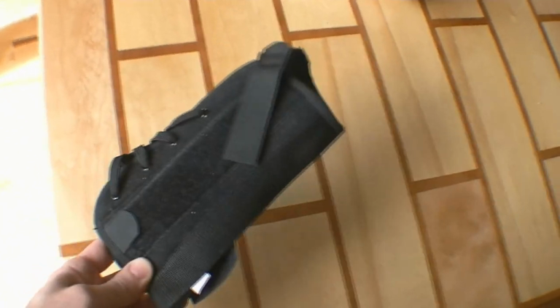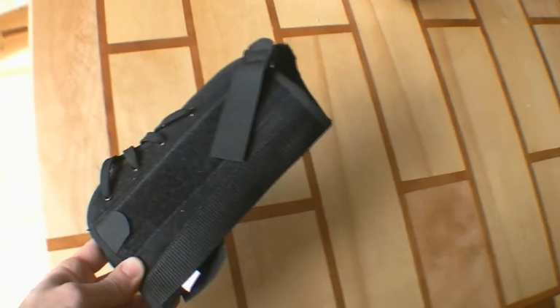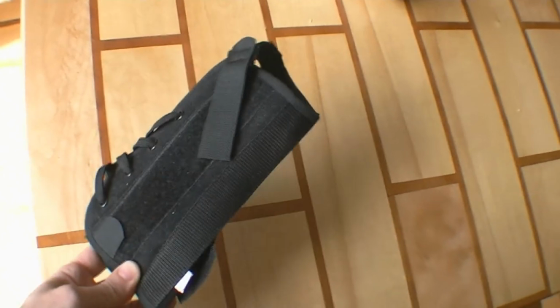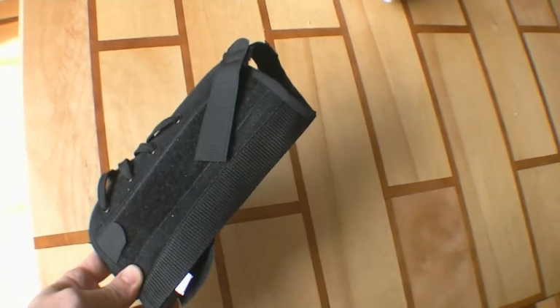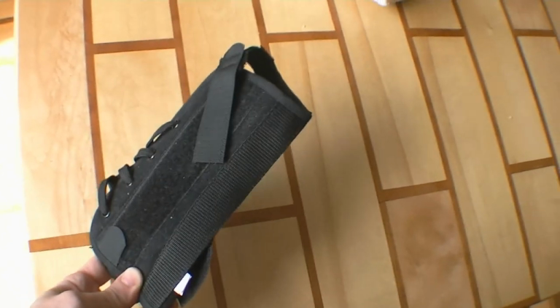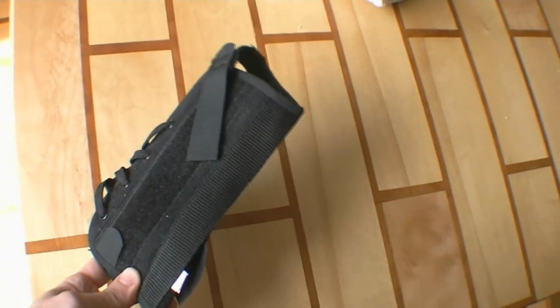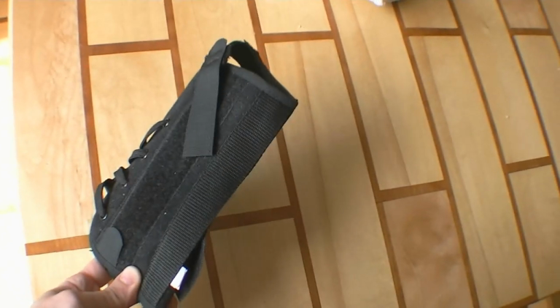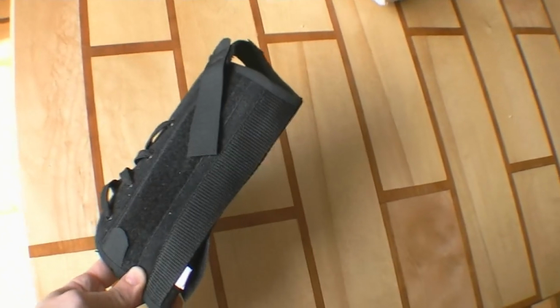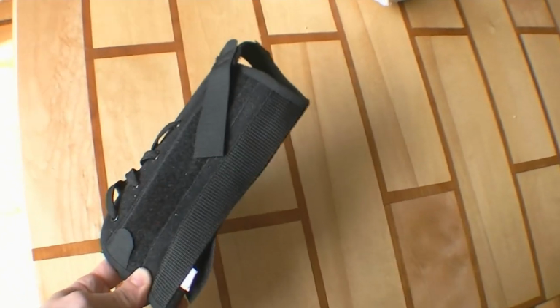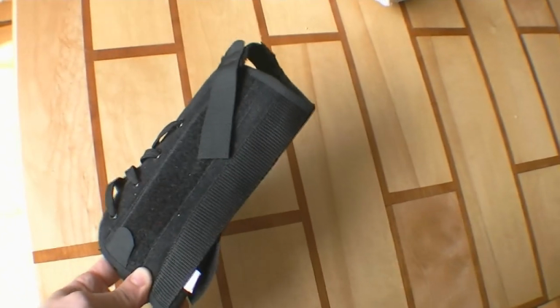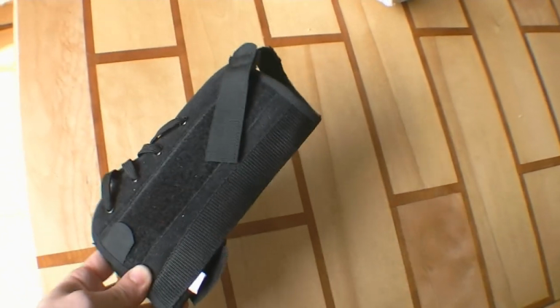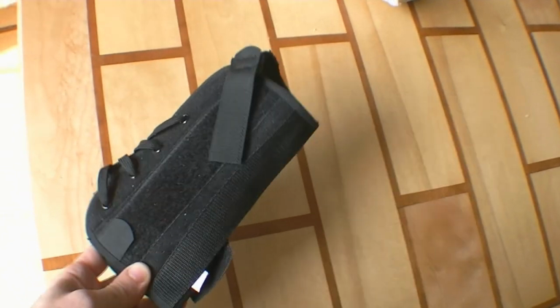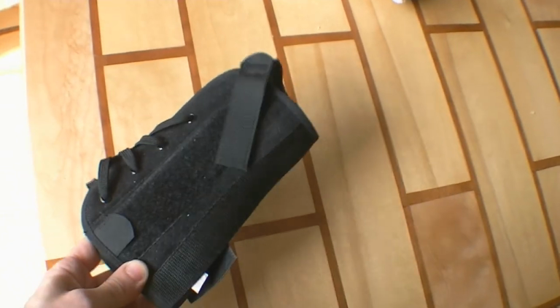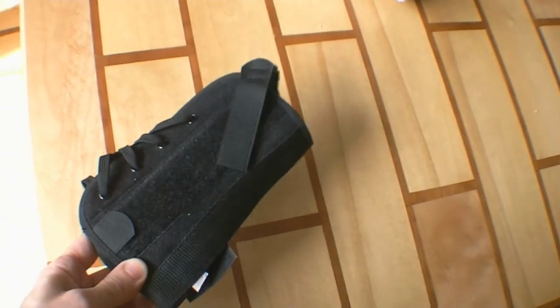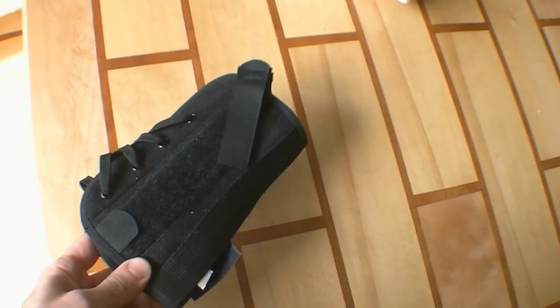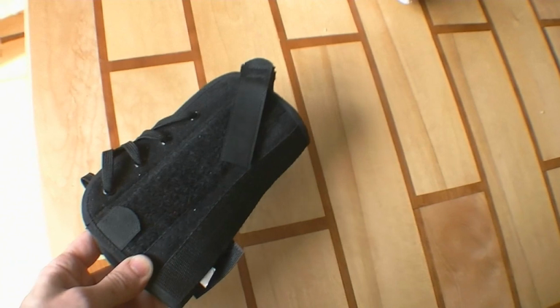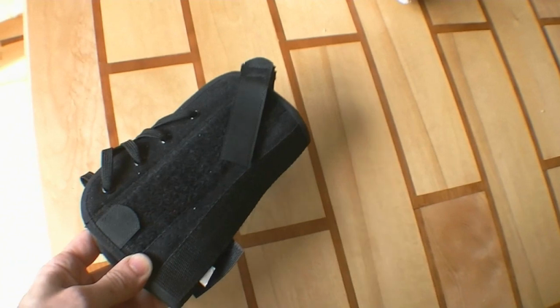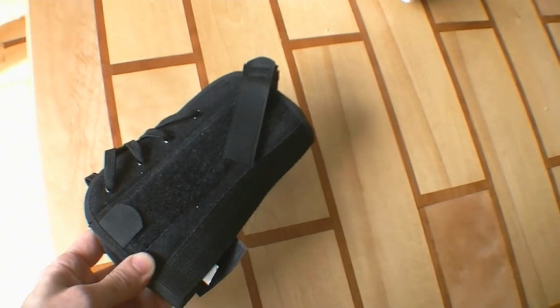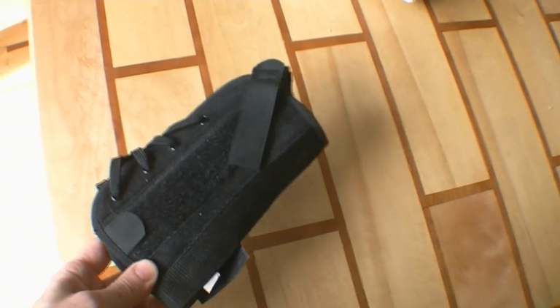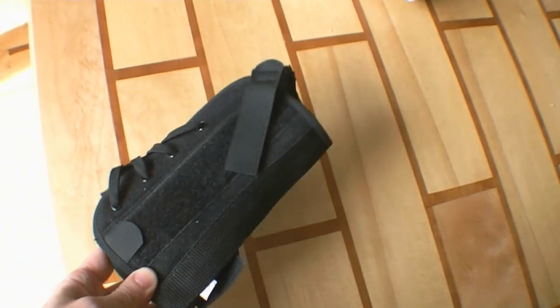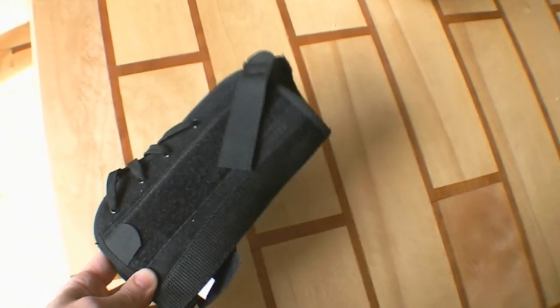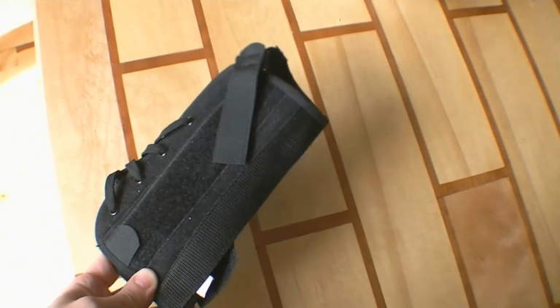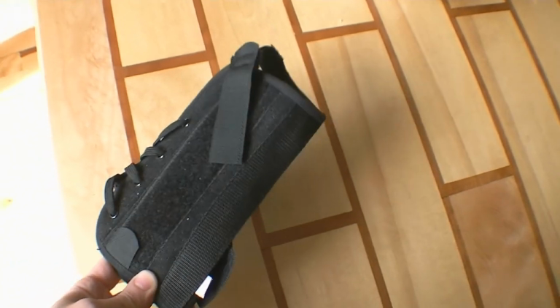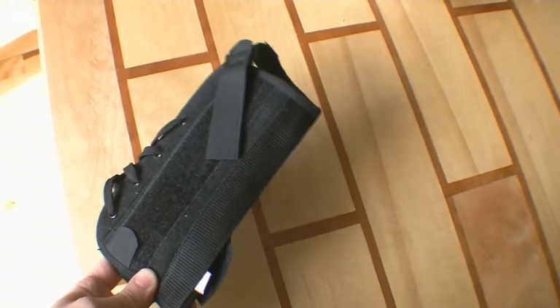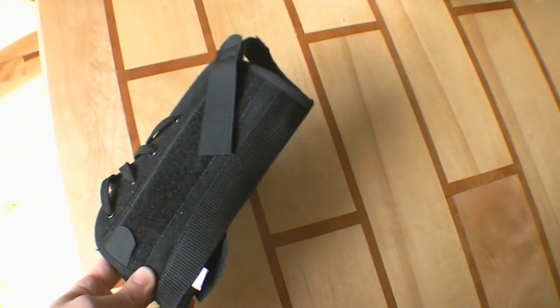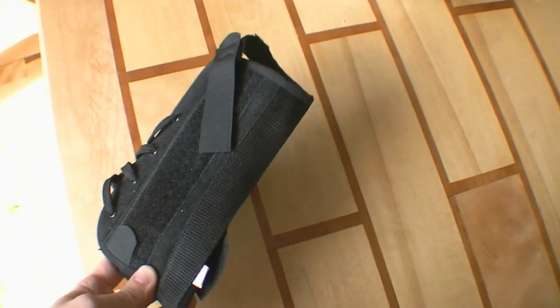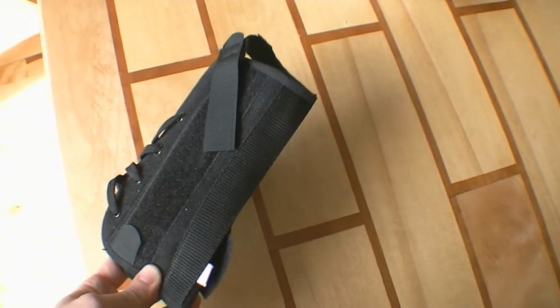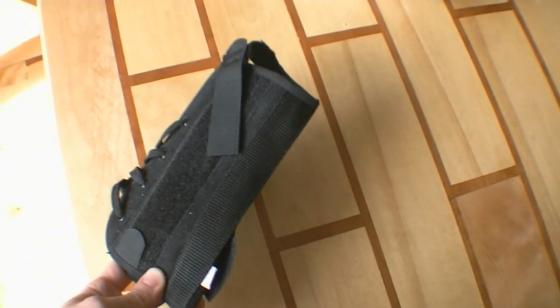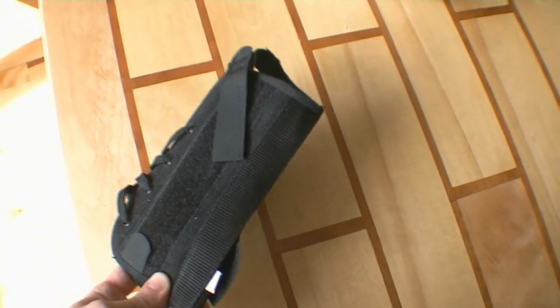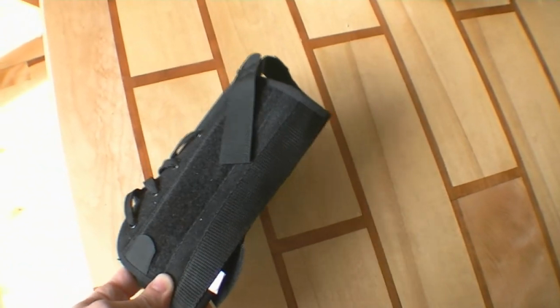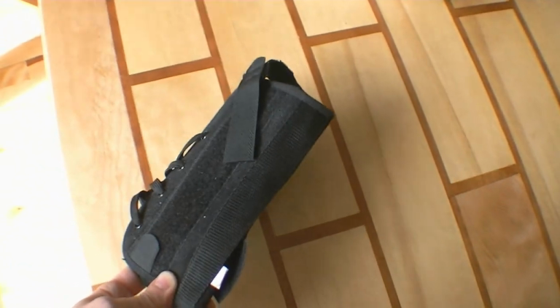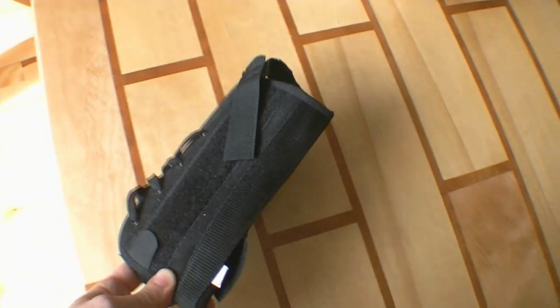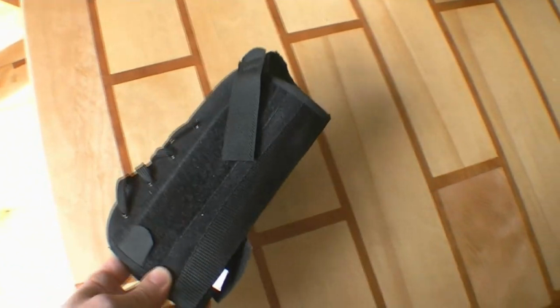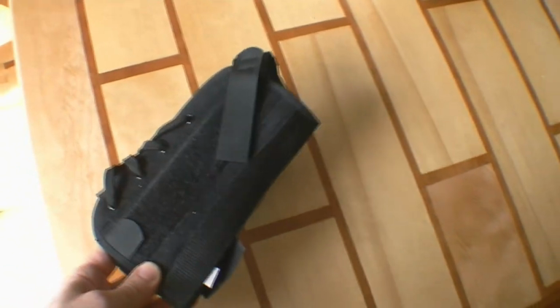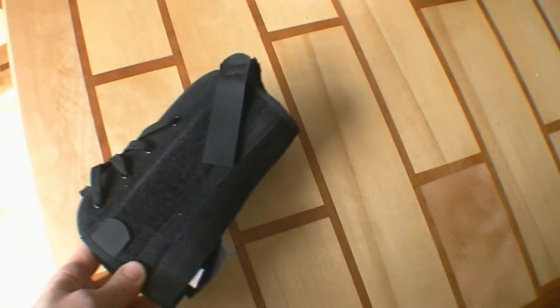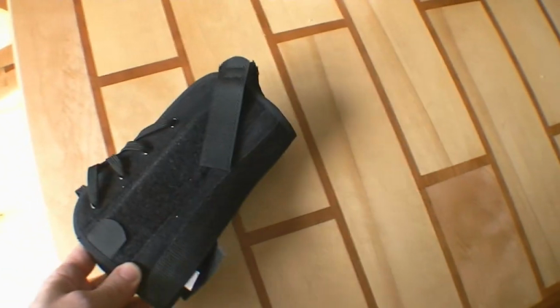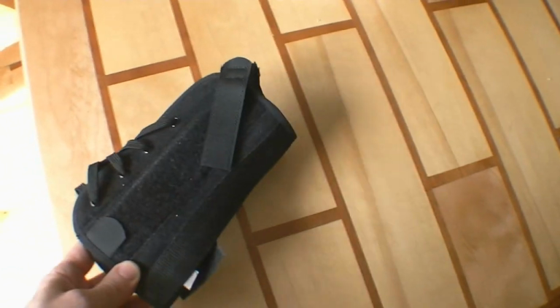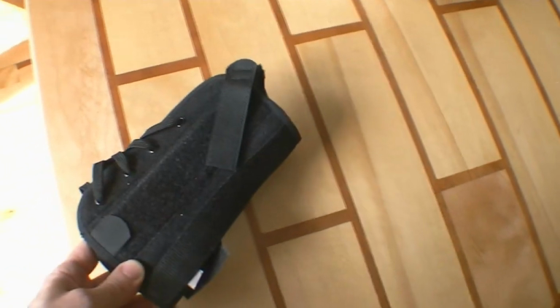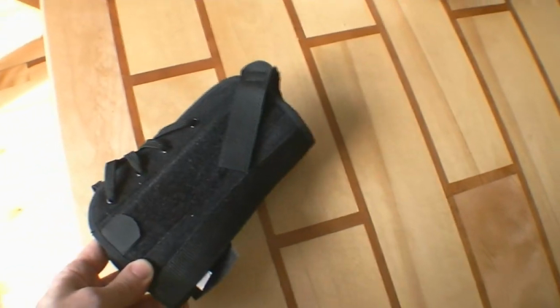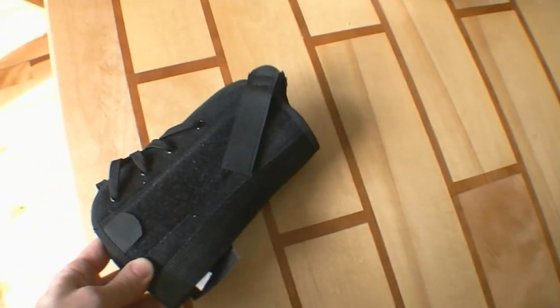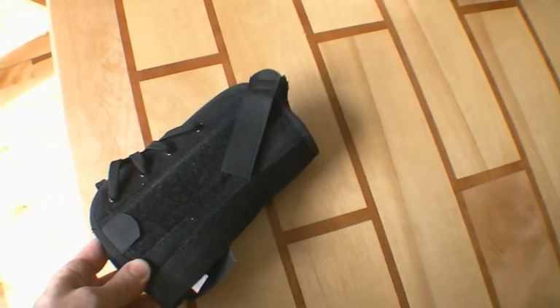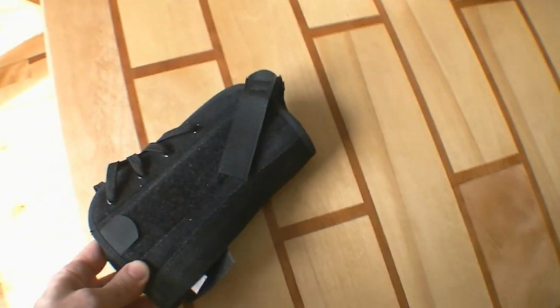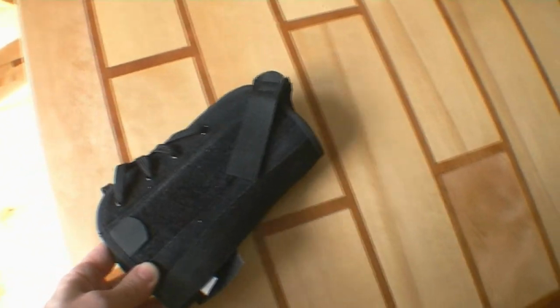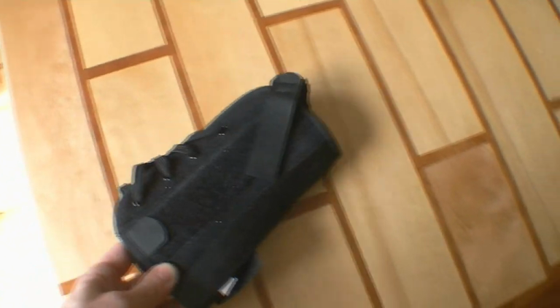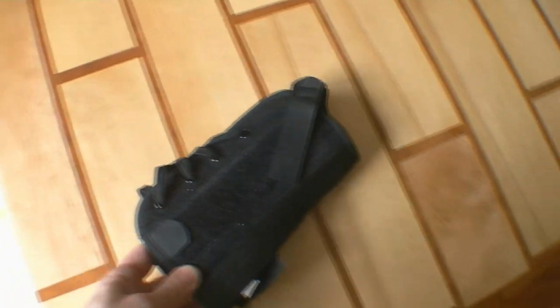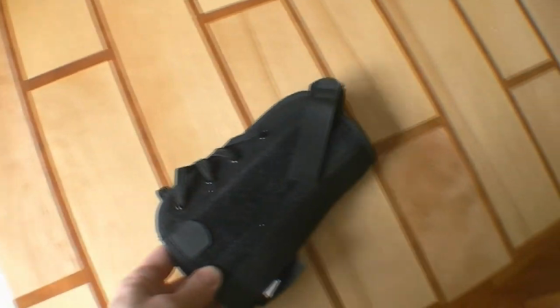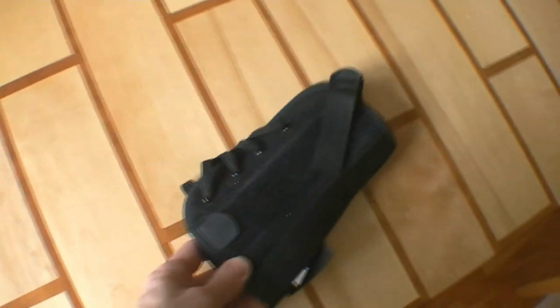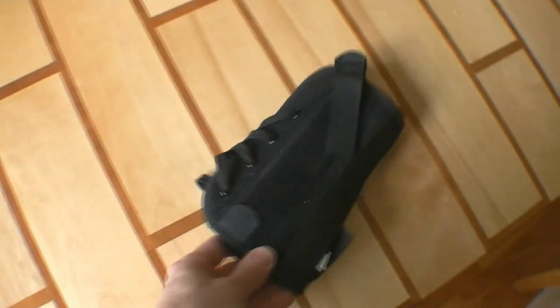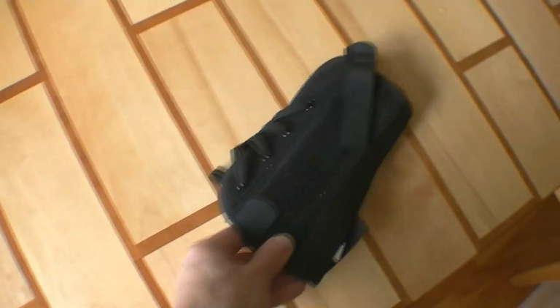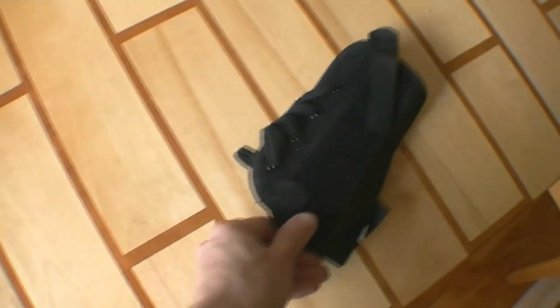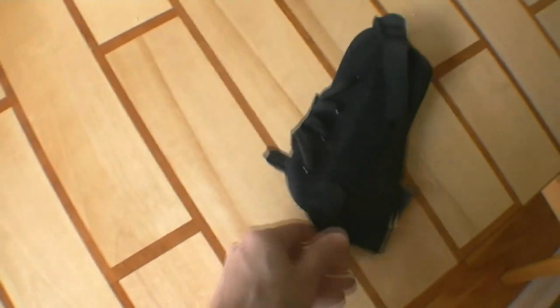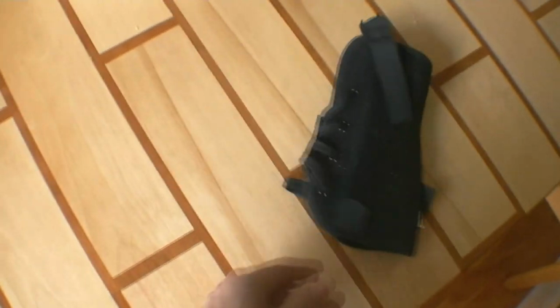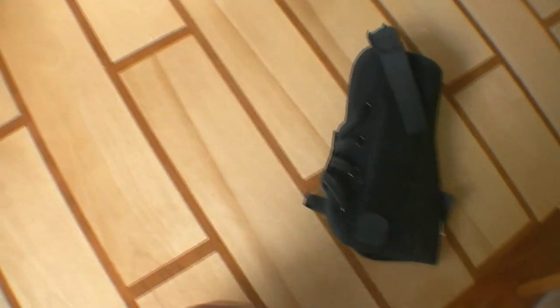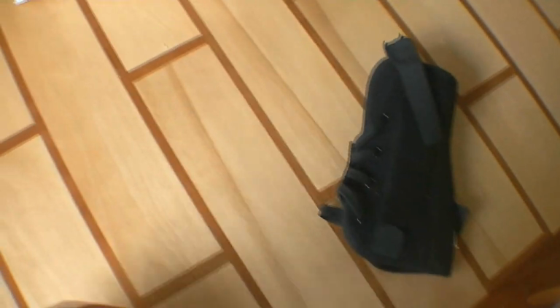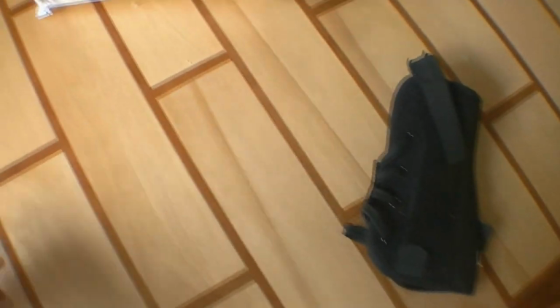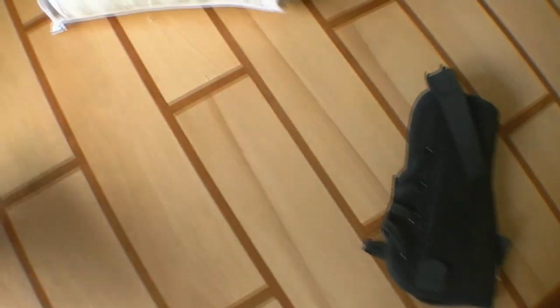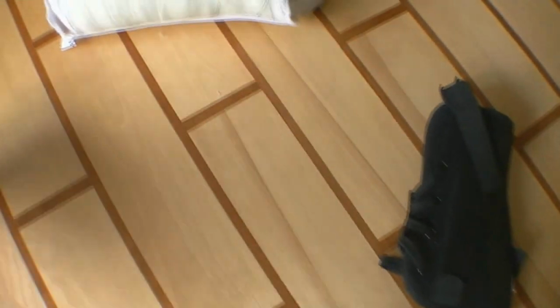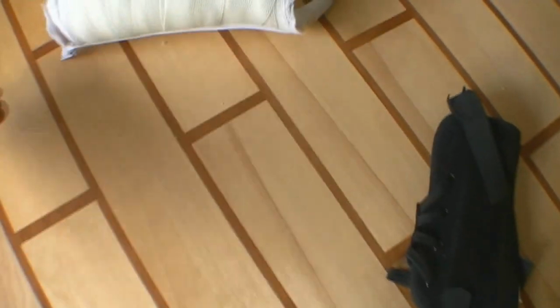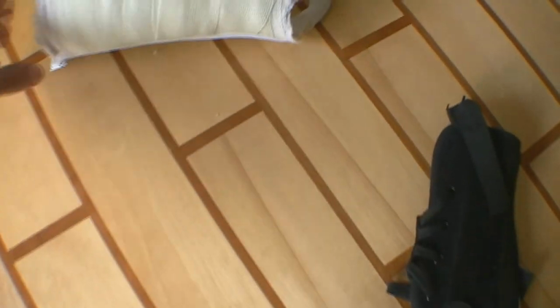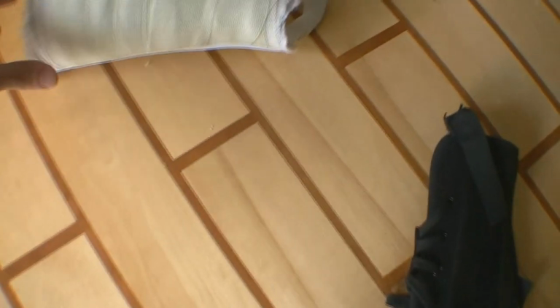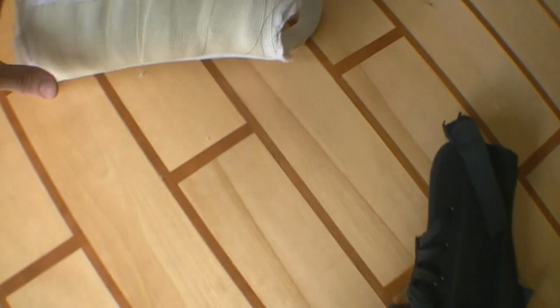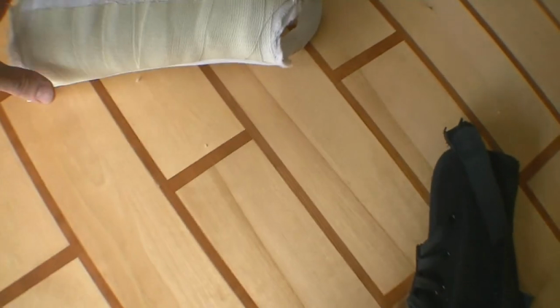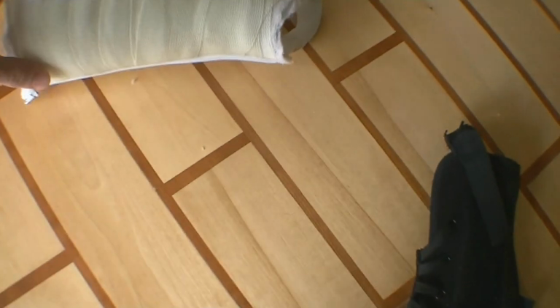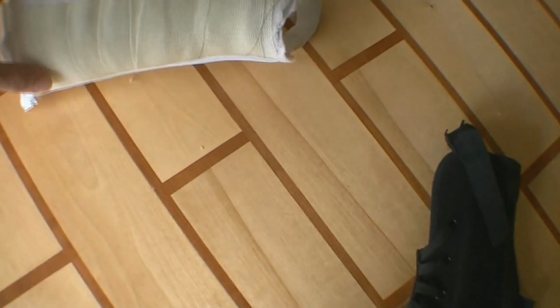I could have gone back to the hospital and I'm sure they would have scolded me and put a new cast on. But I thought I'd try to fix the old one.